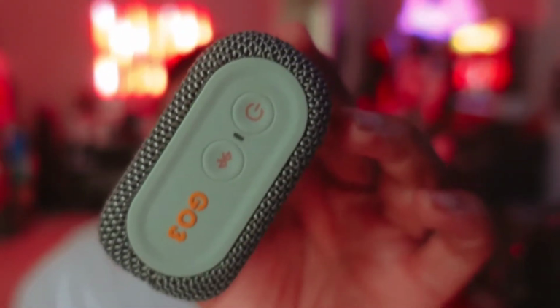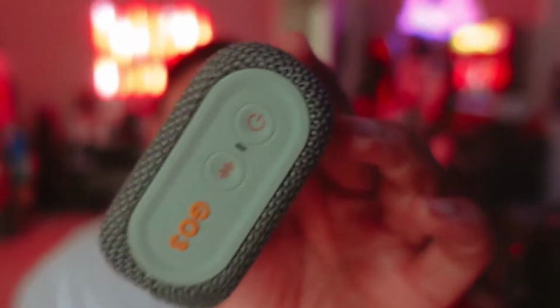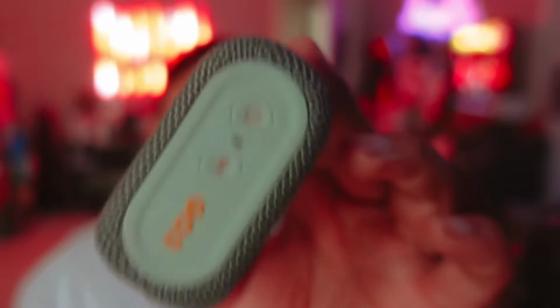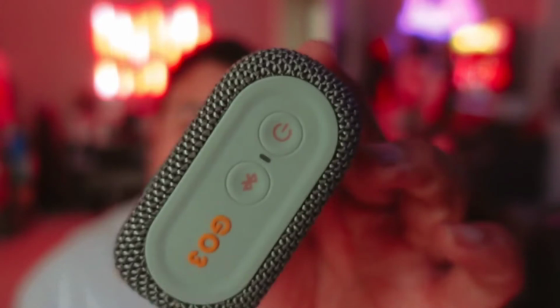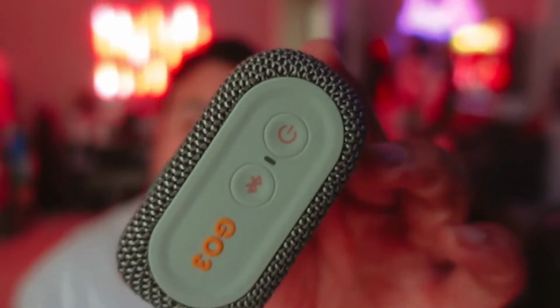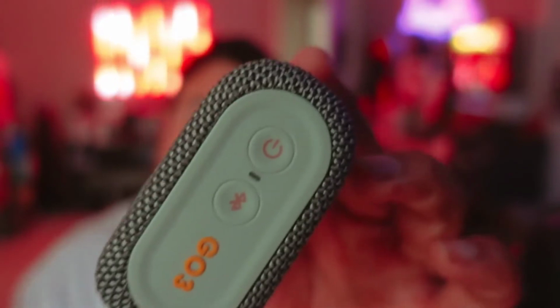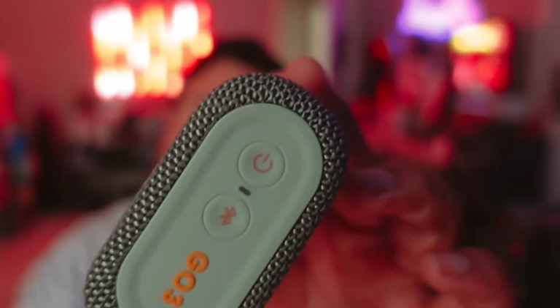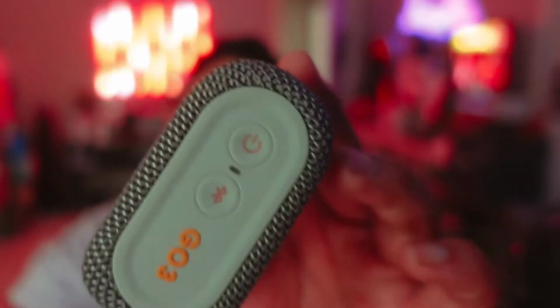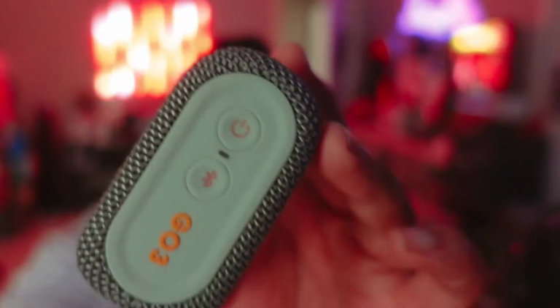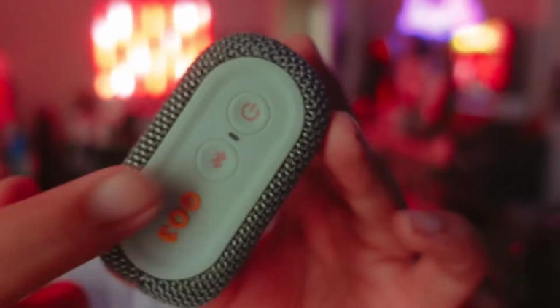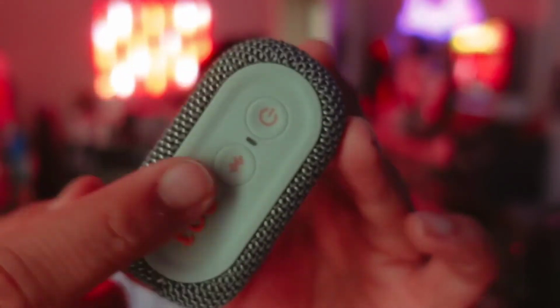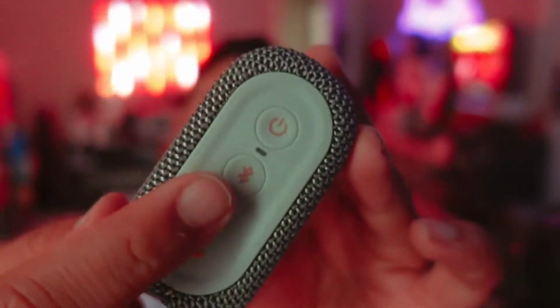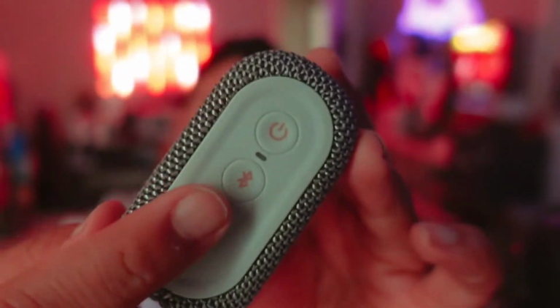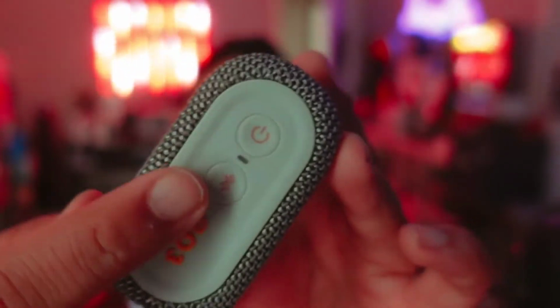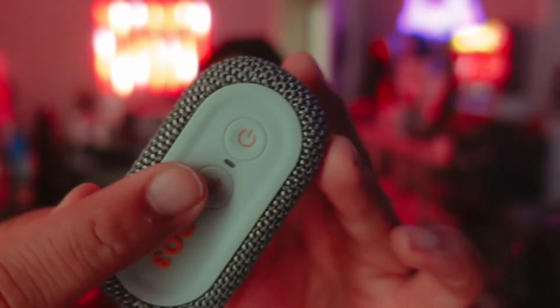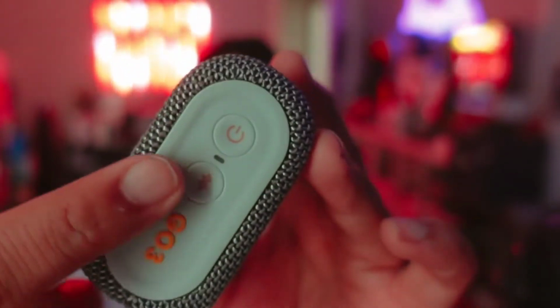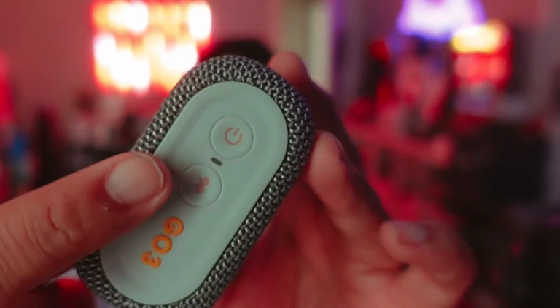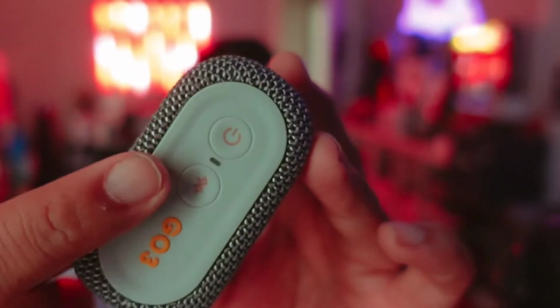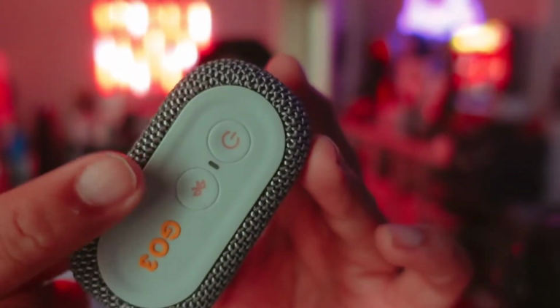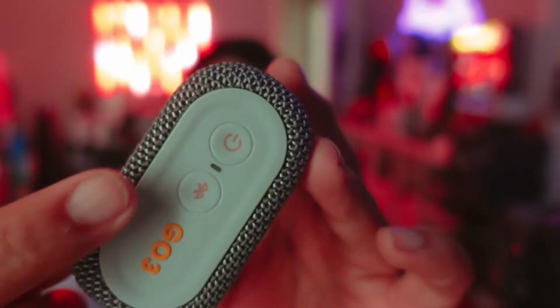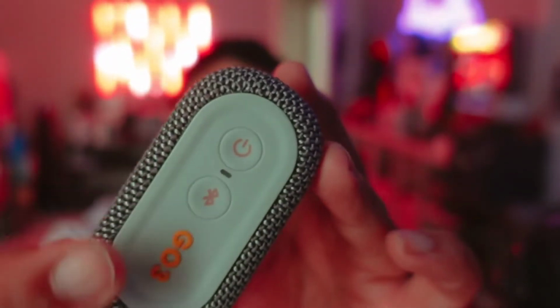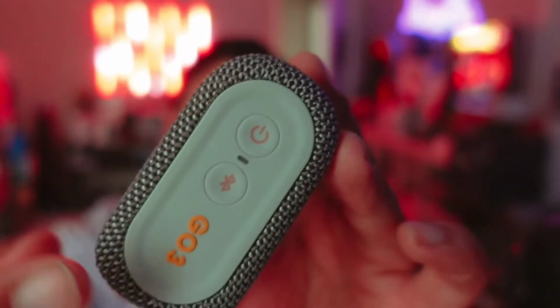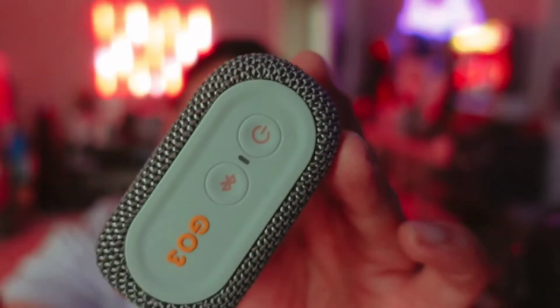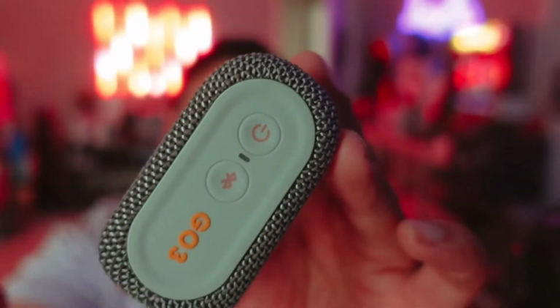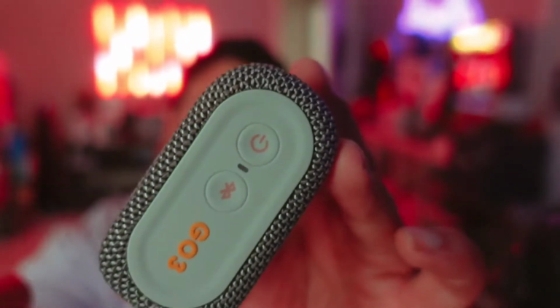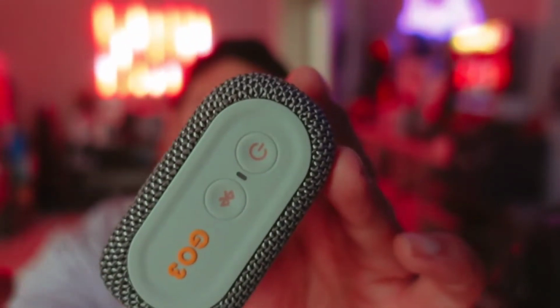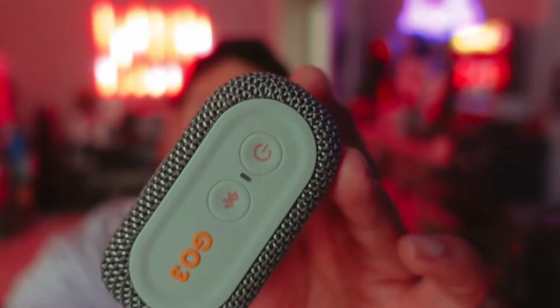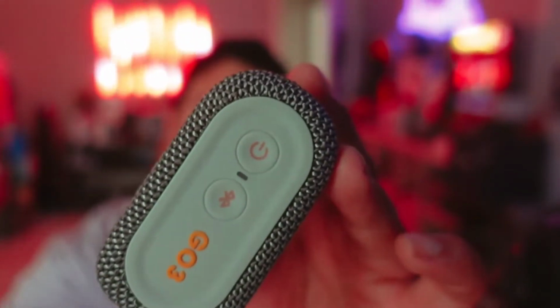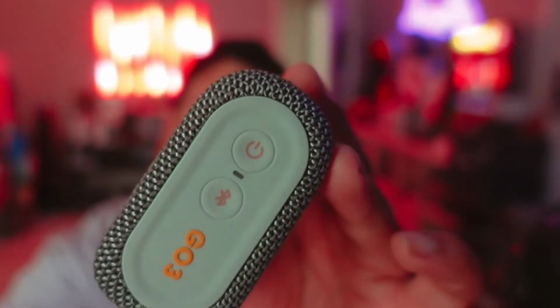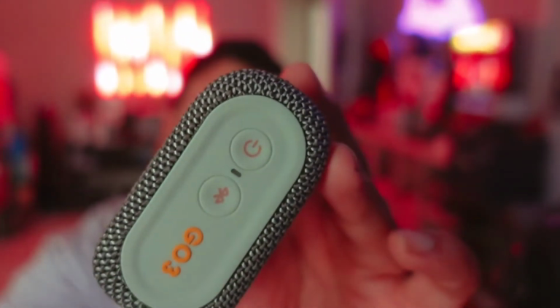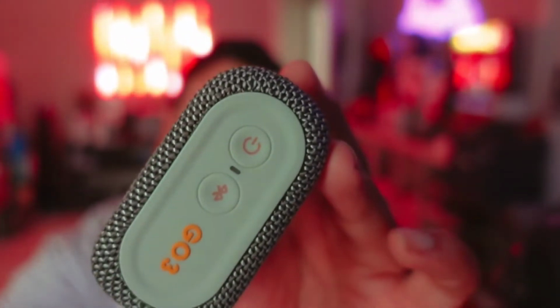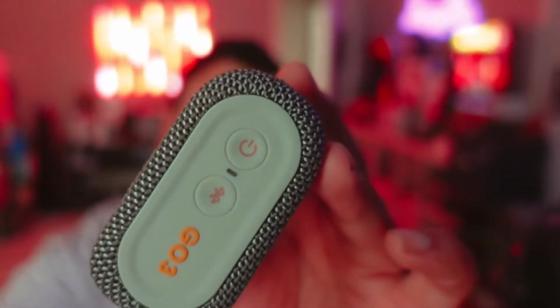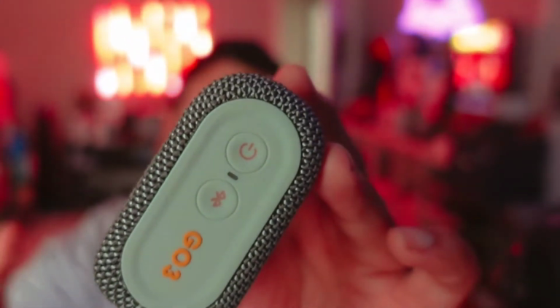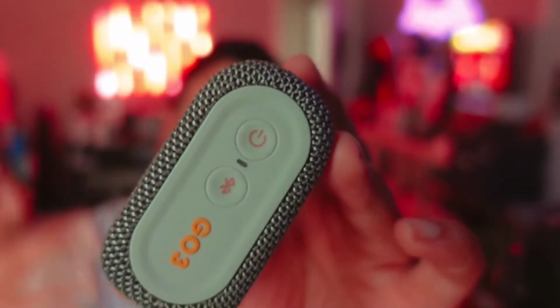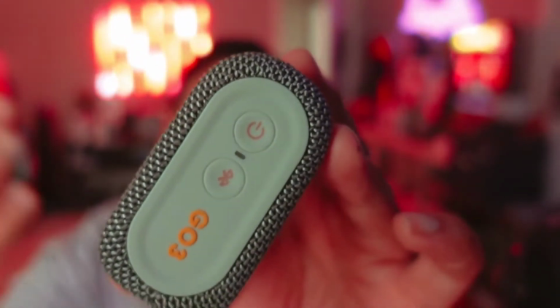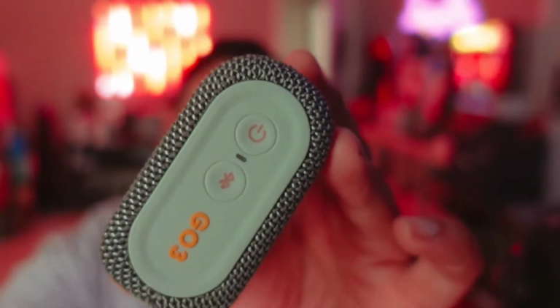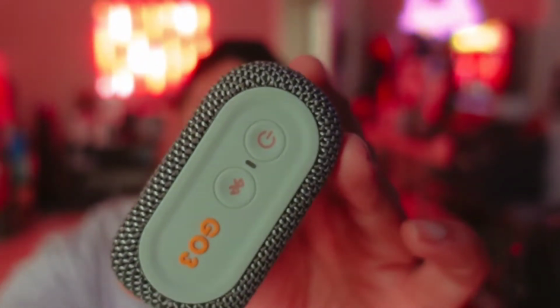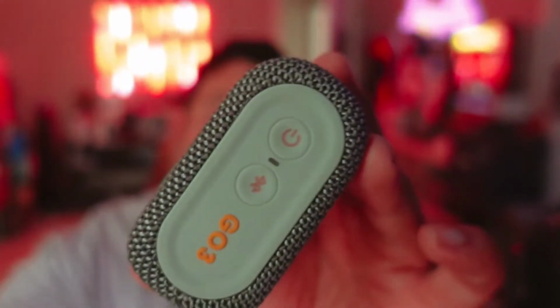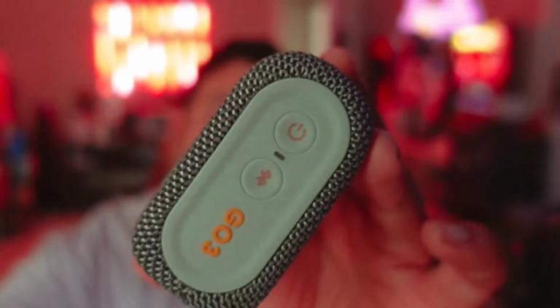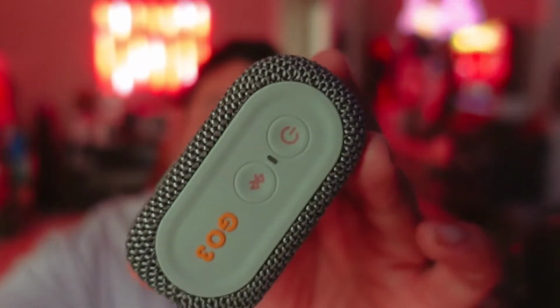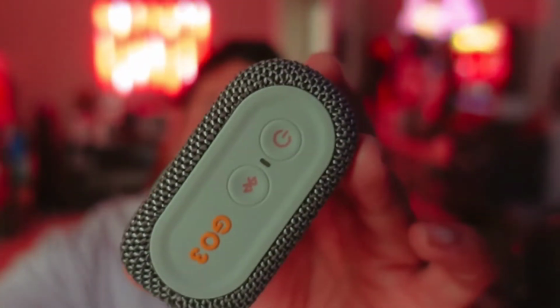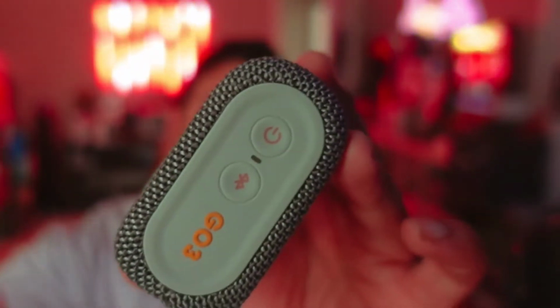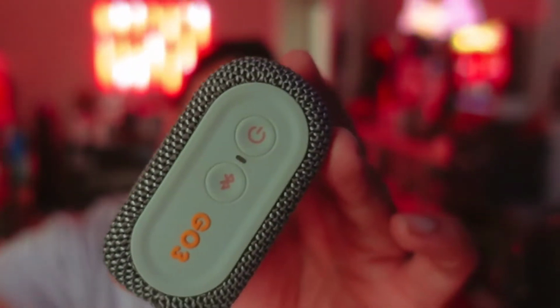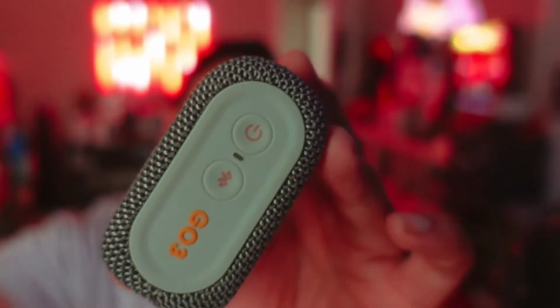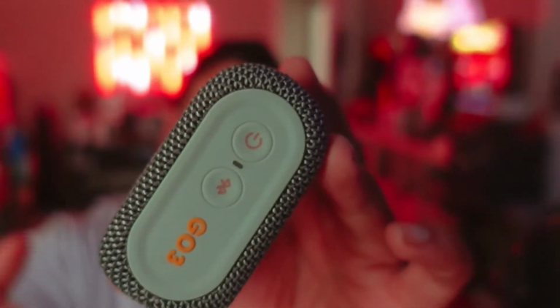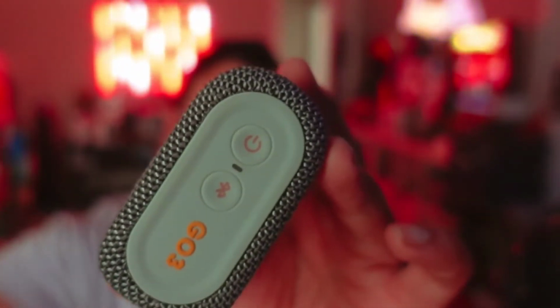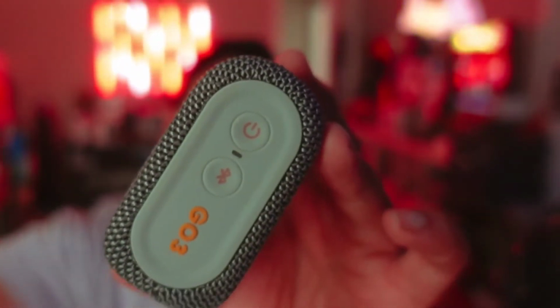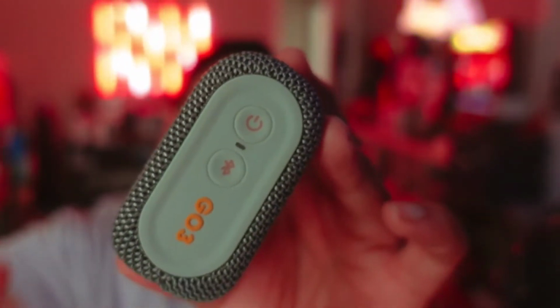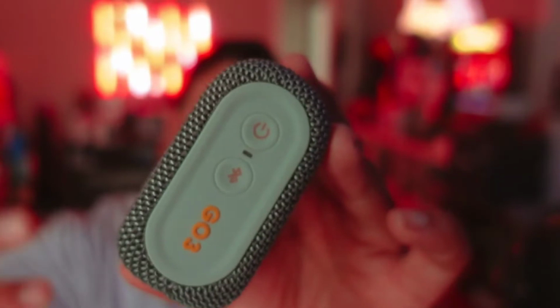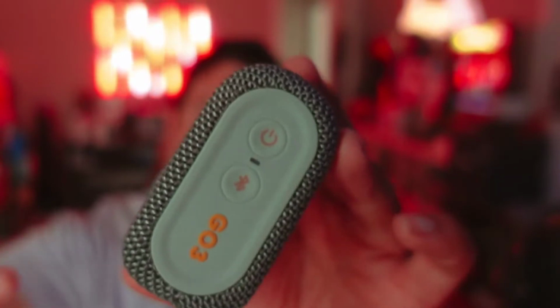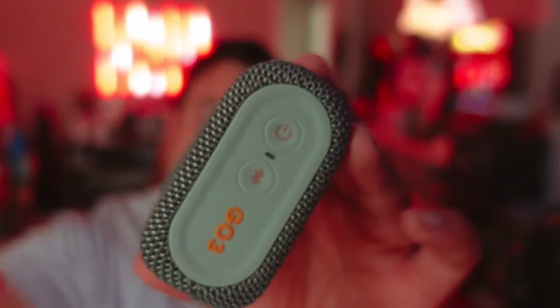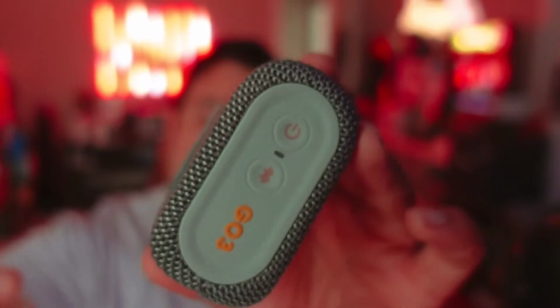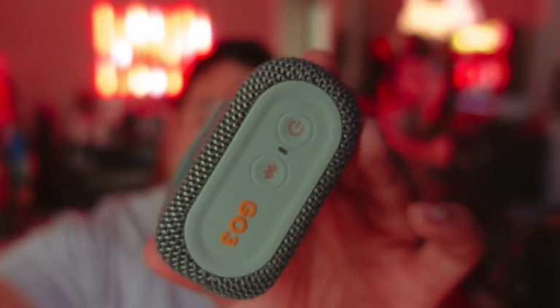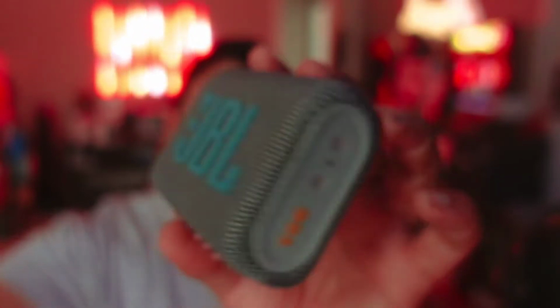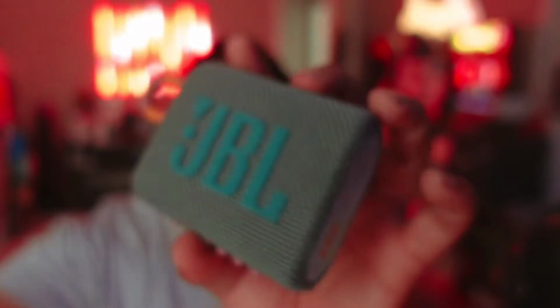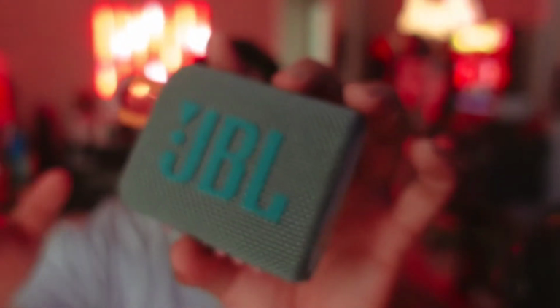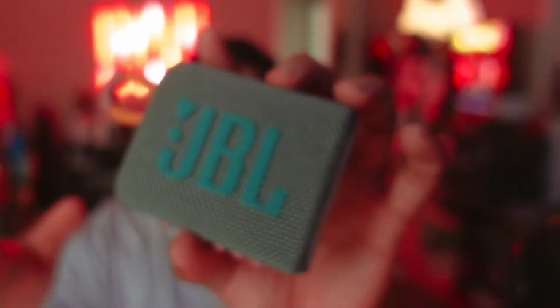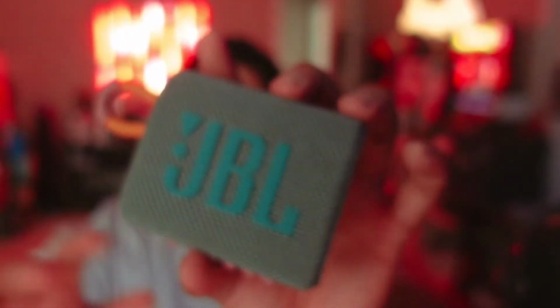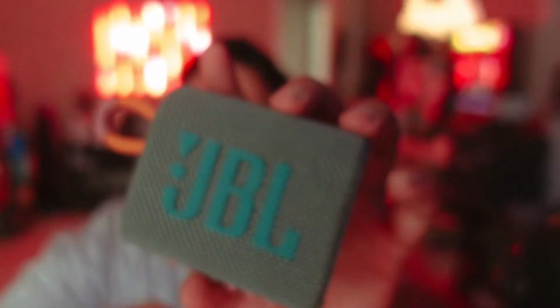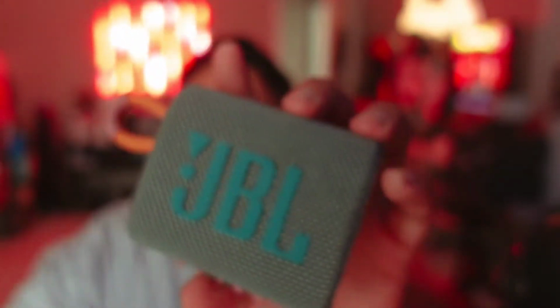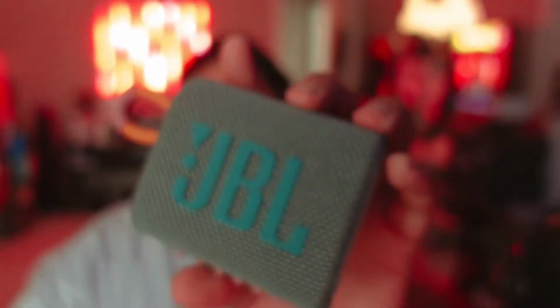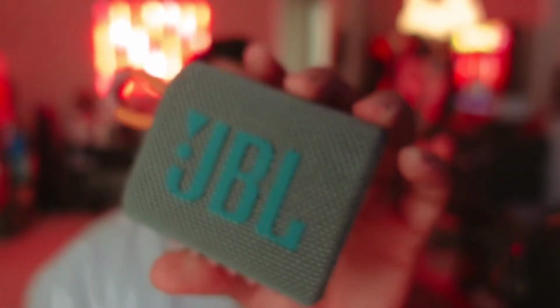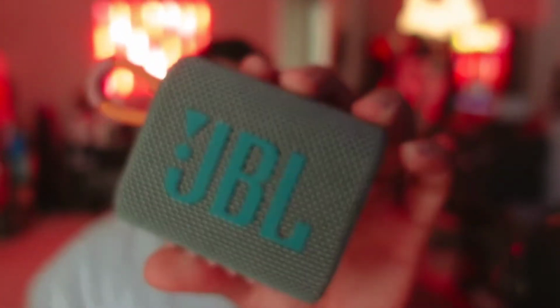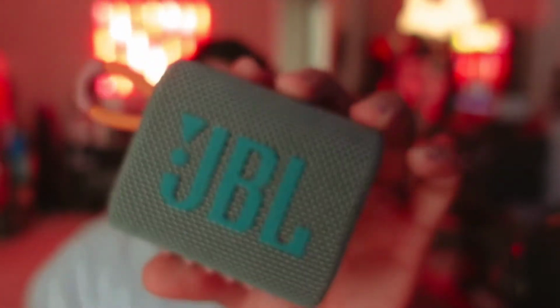This will start blinking white to let you know that it's in pairing mode. Then you just go to the device that you want to connect it to, and connect it from there.